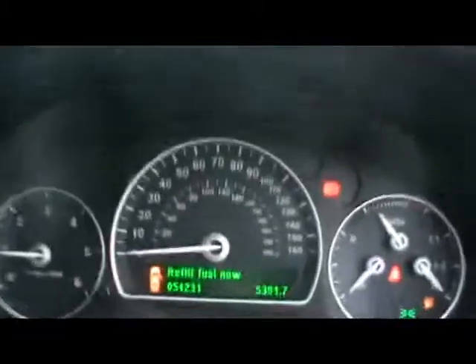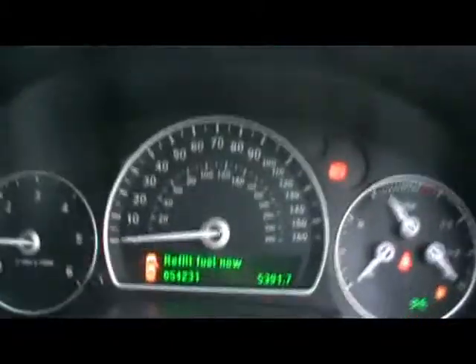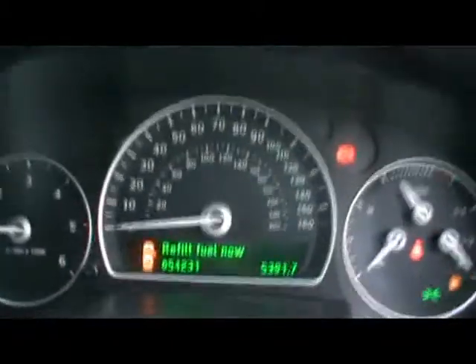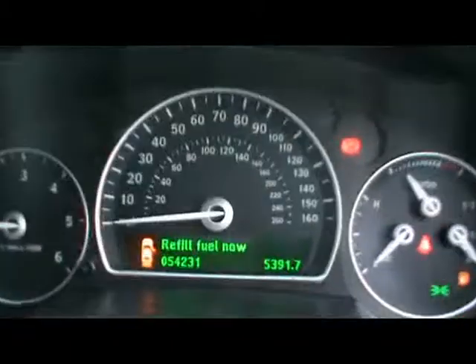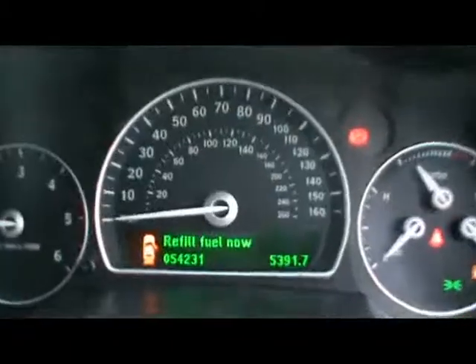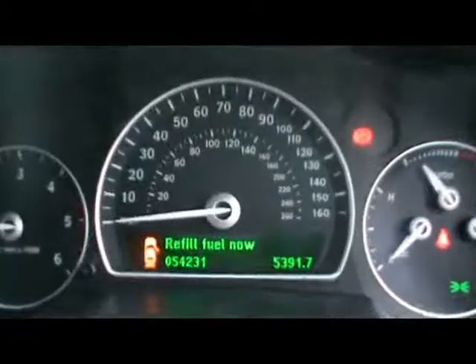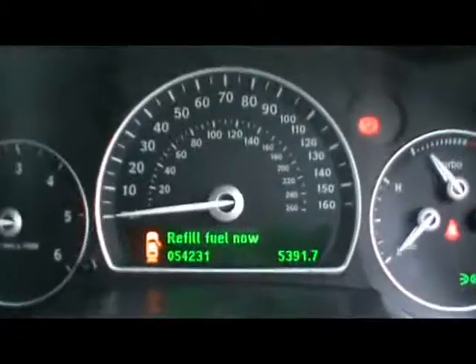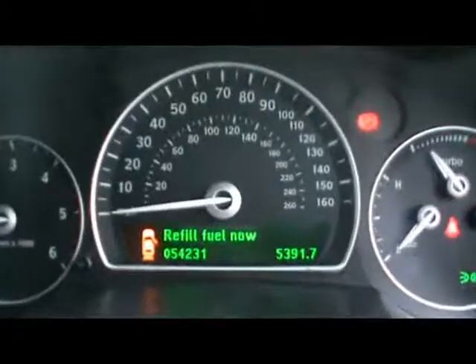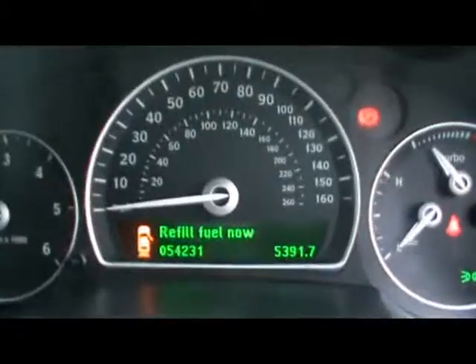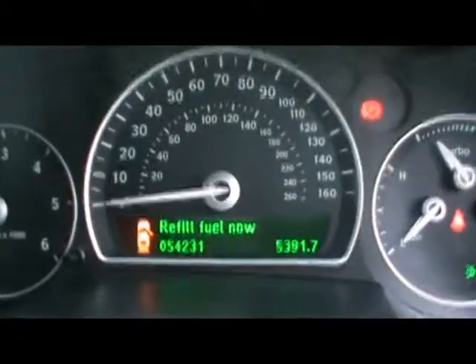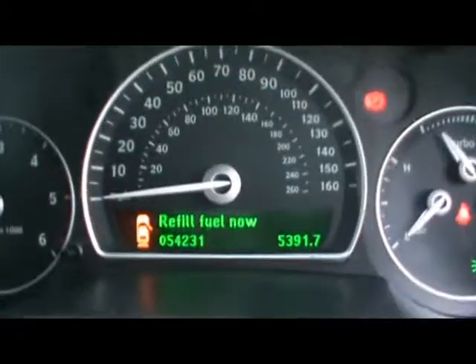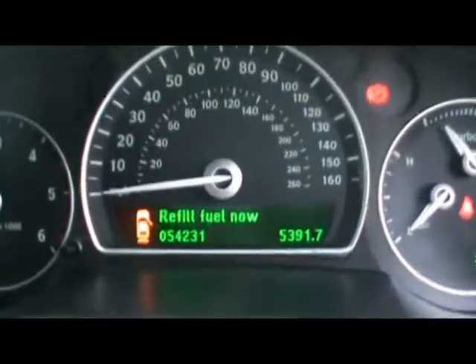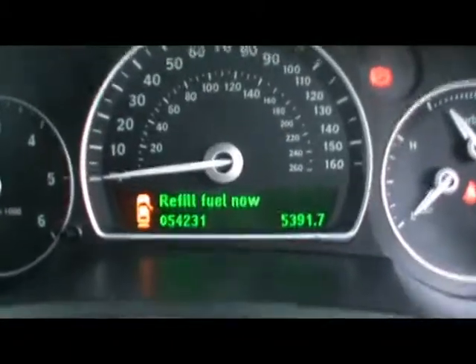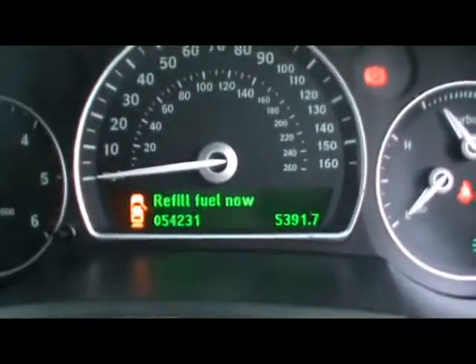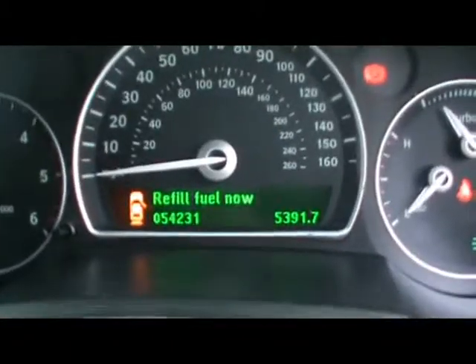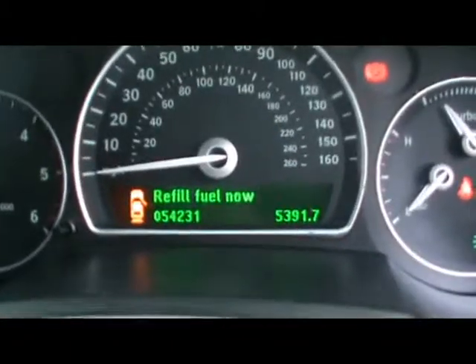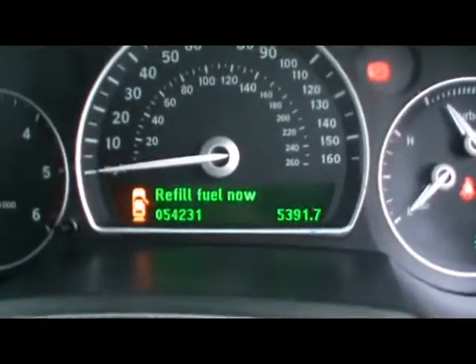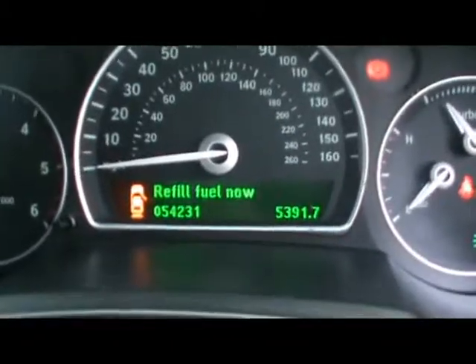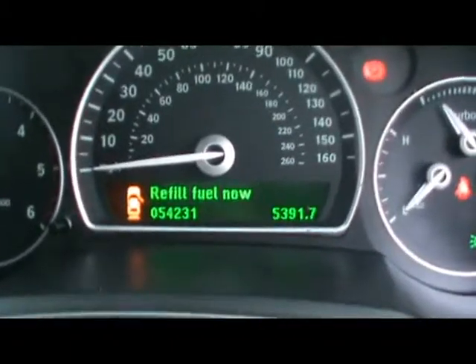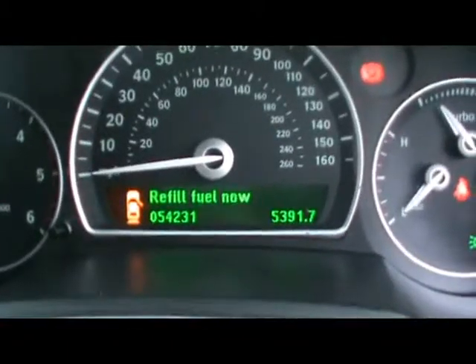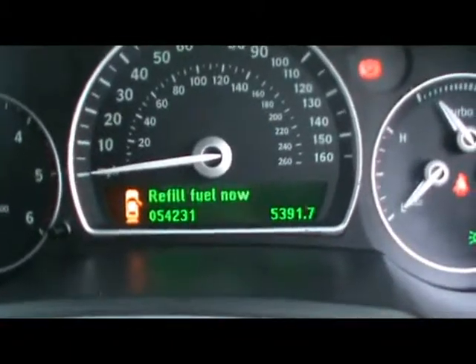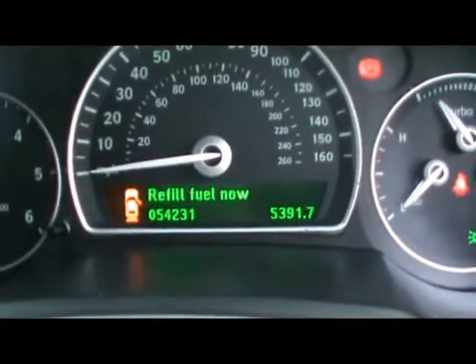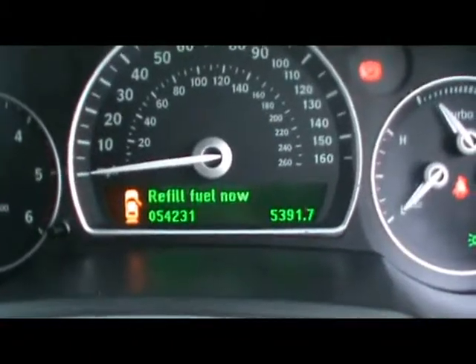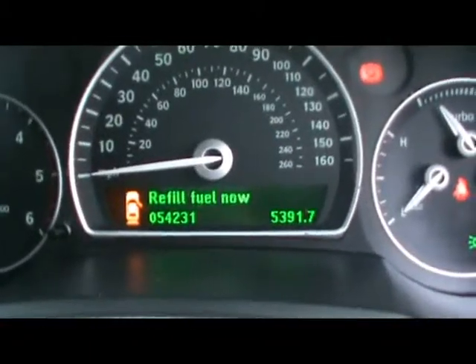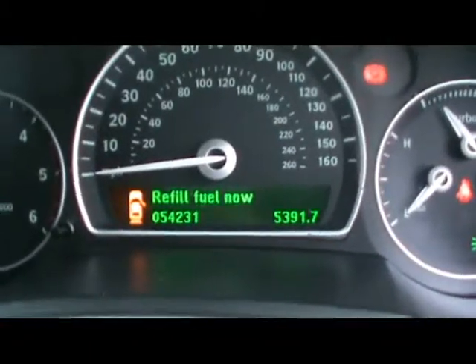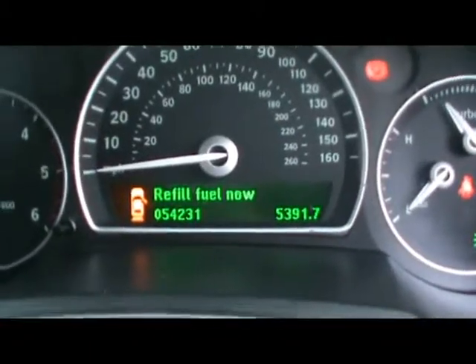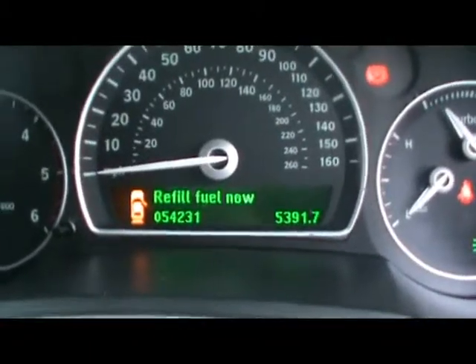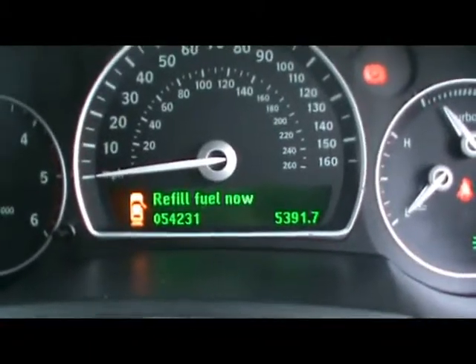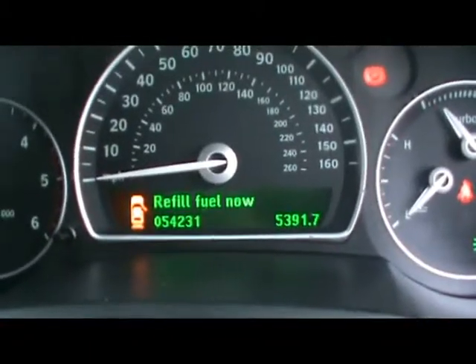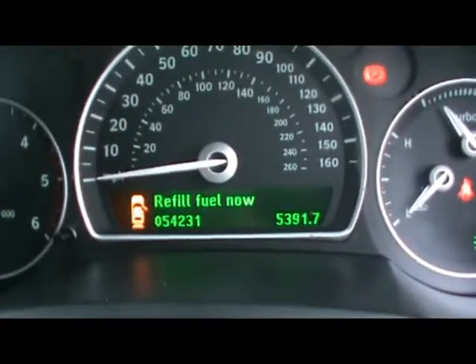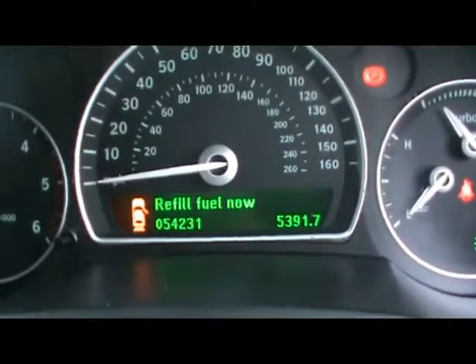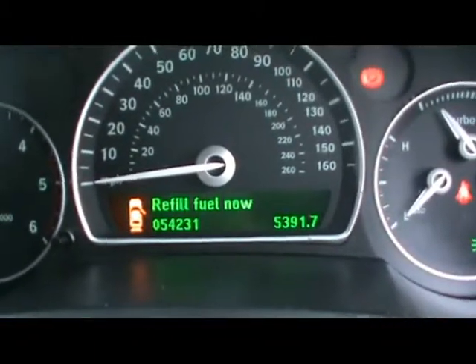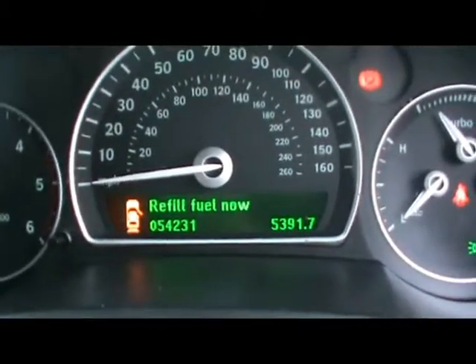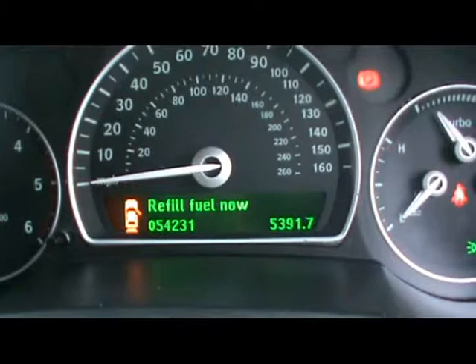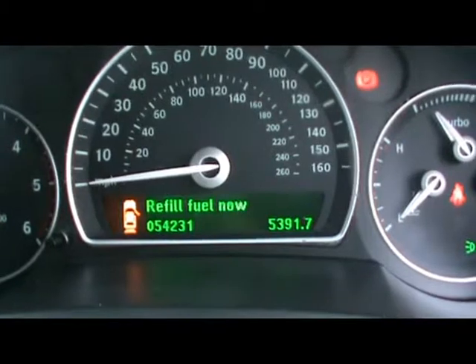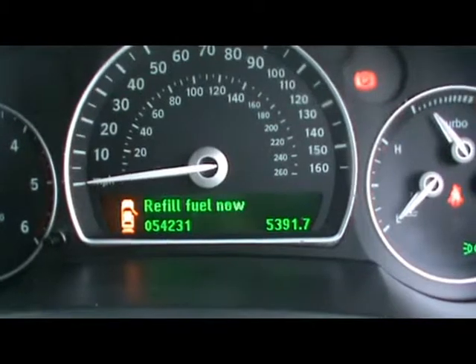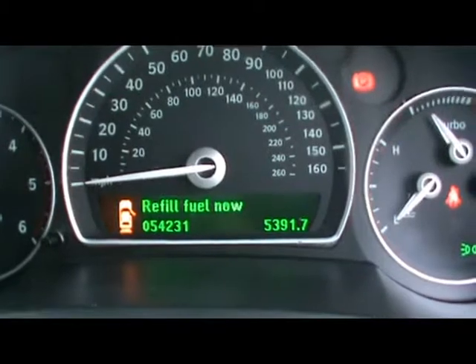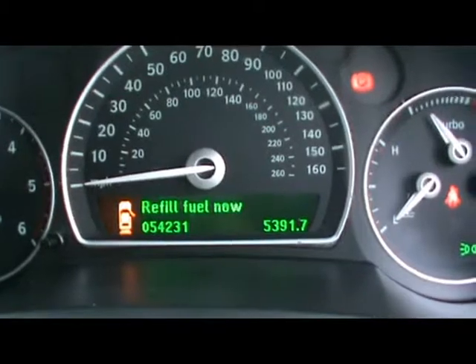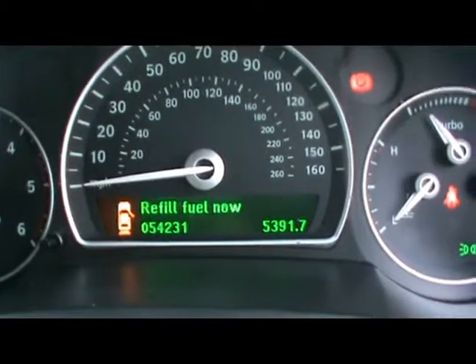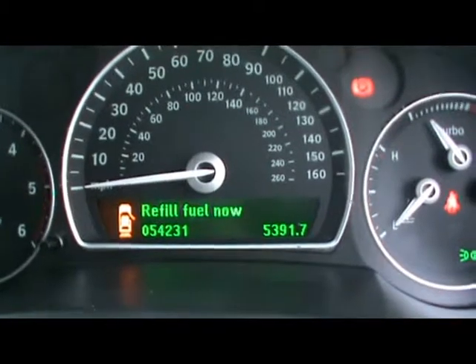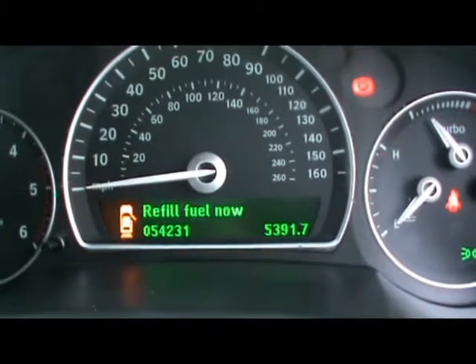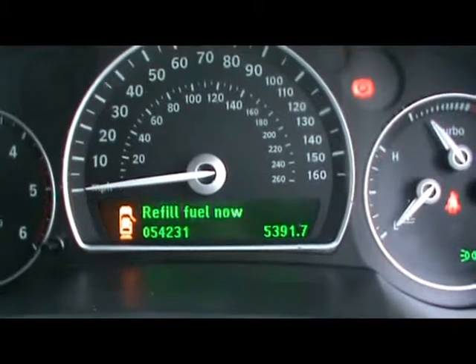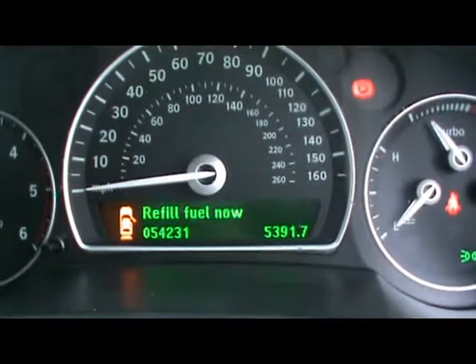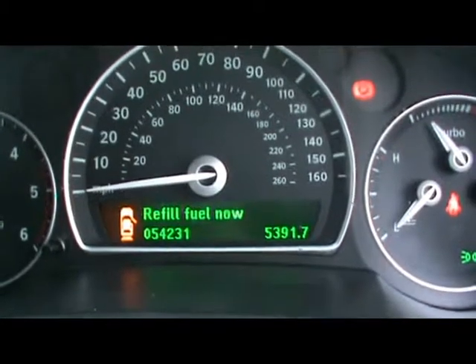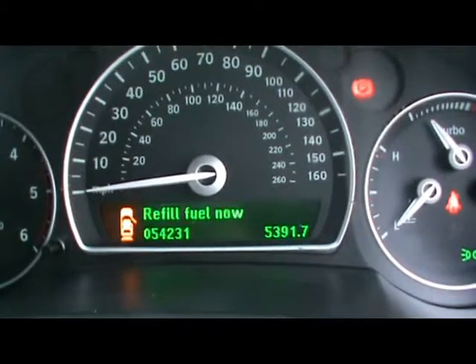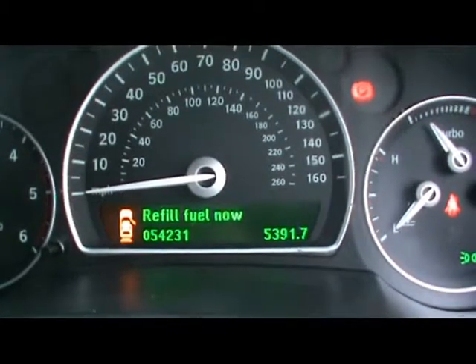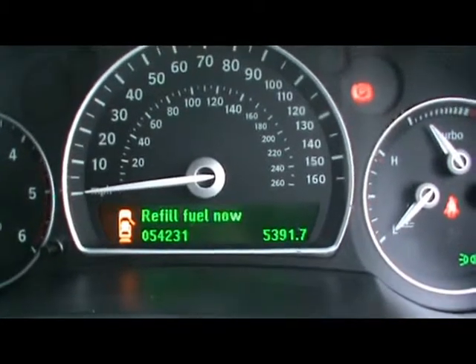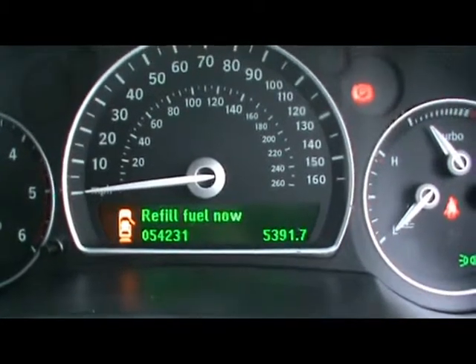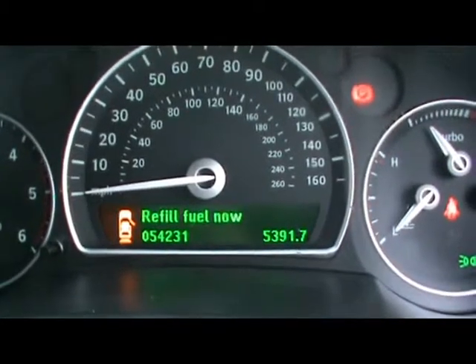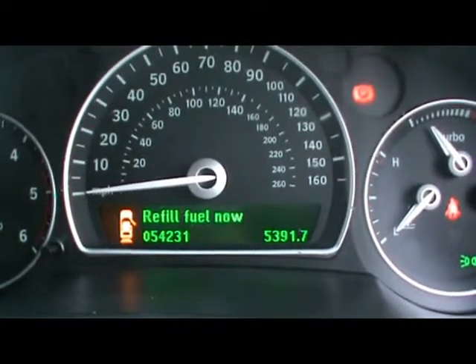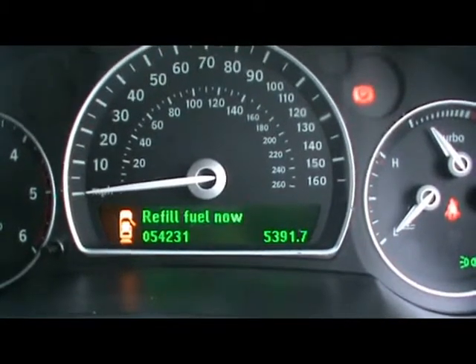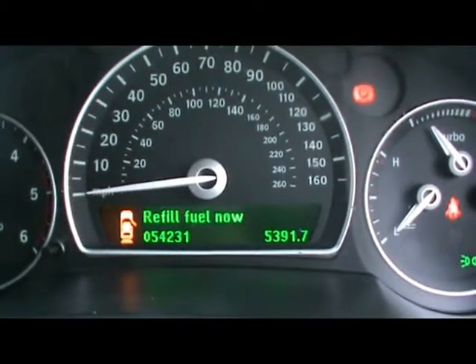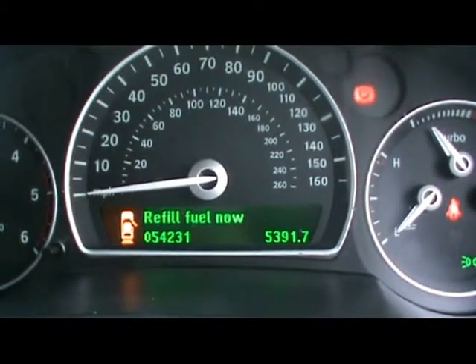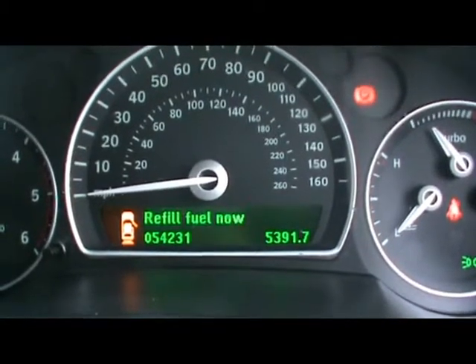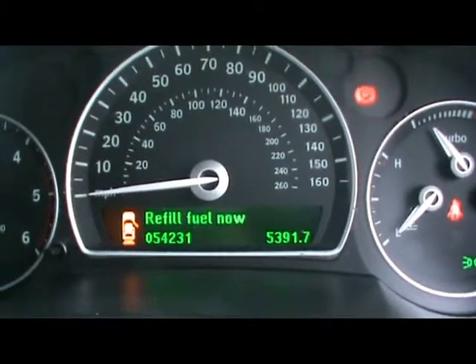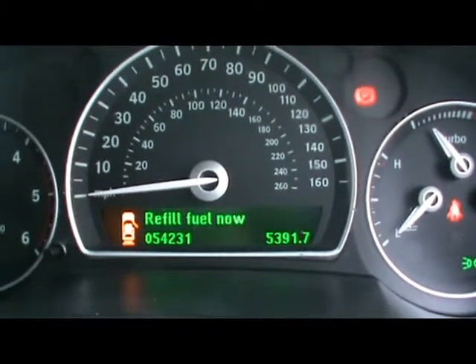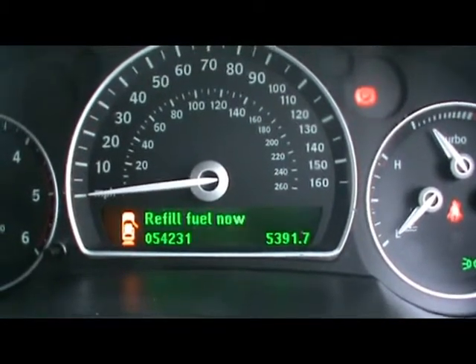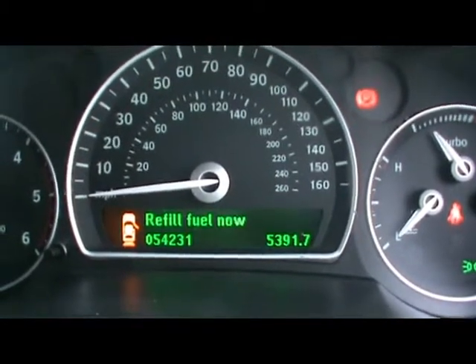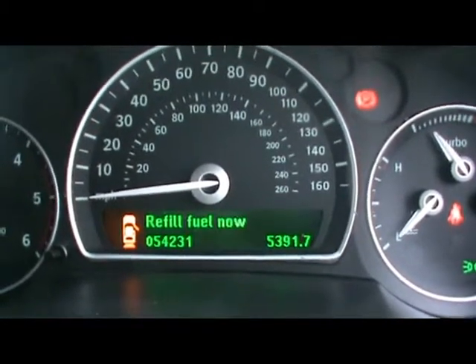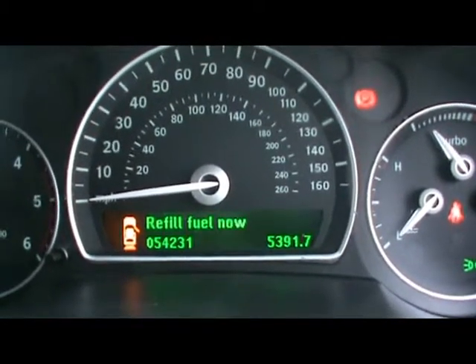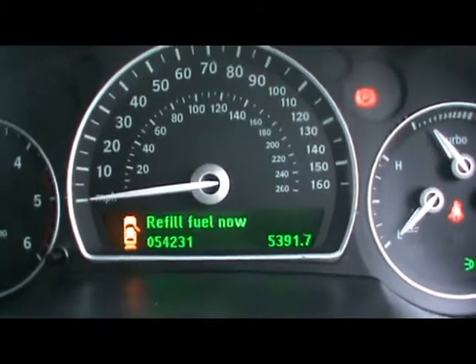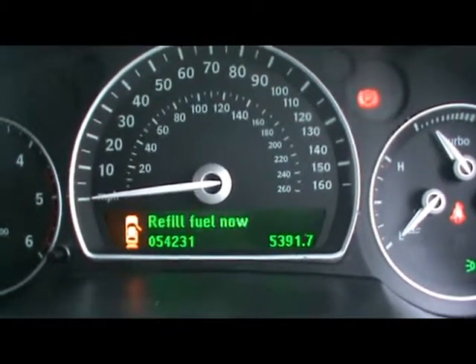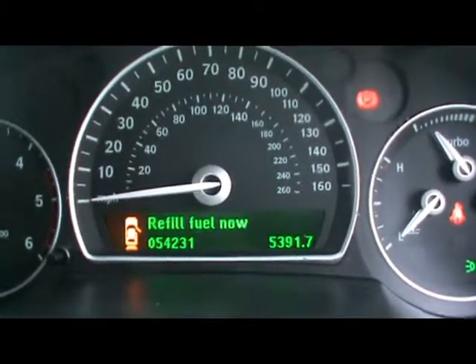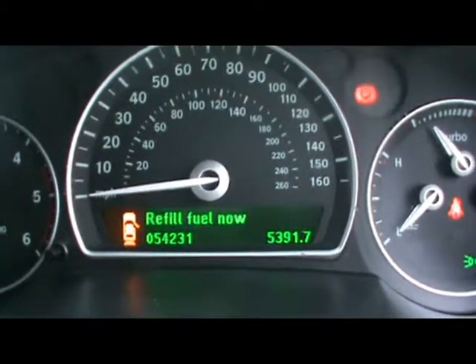The car is showing 54,000 miles. So if you'd like any more information on this car, please don't hesitate to contact us. Thanks for watching.